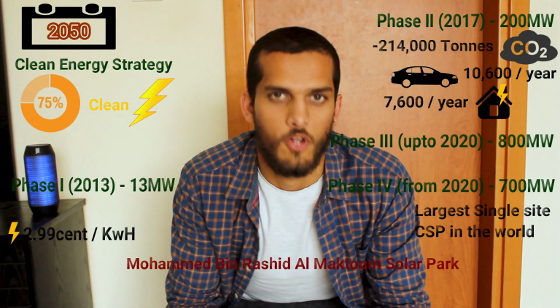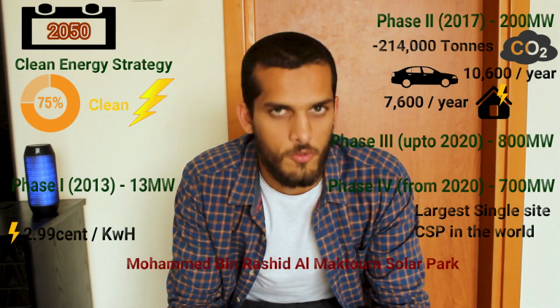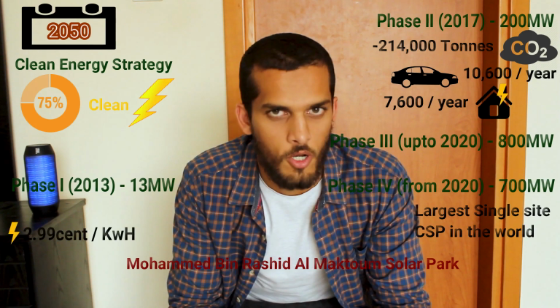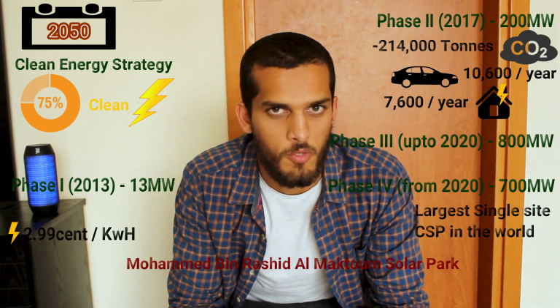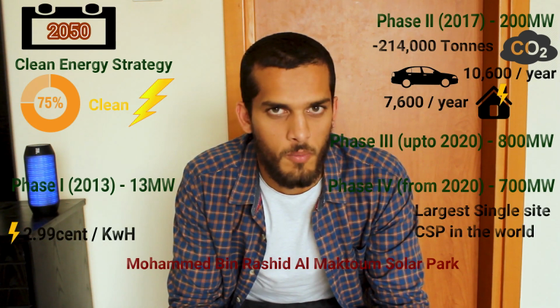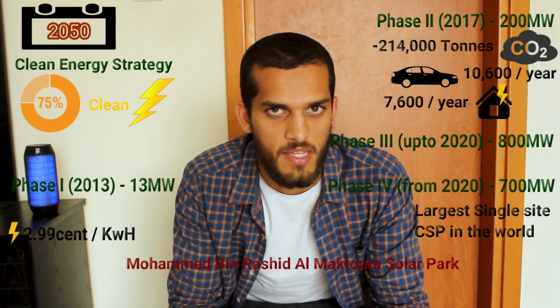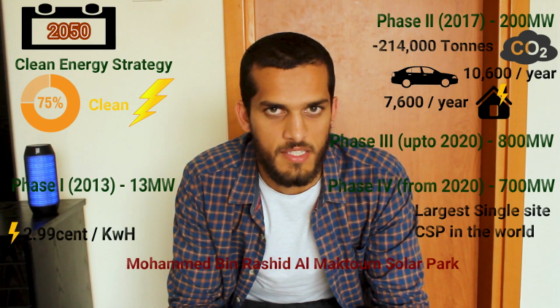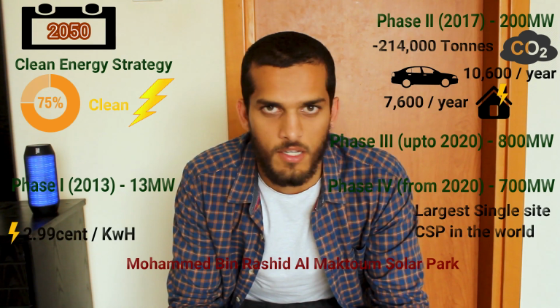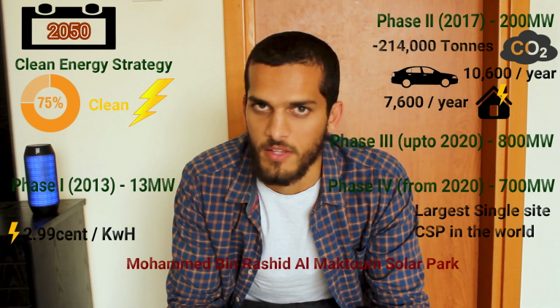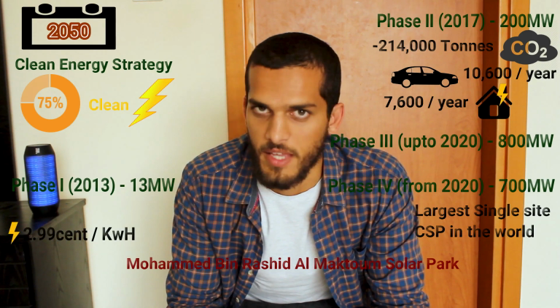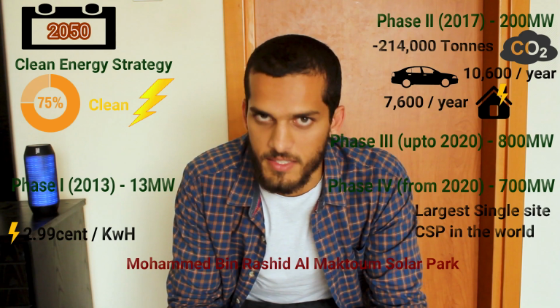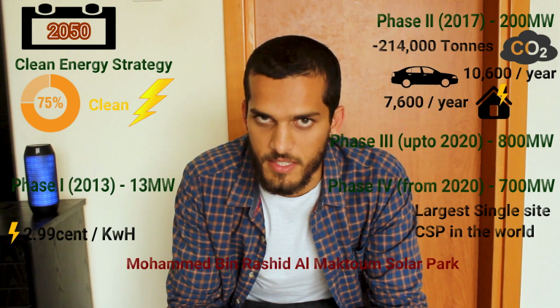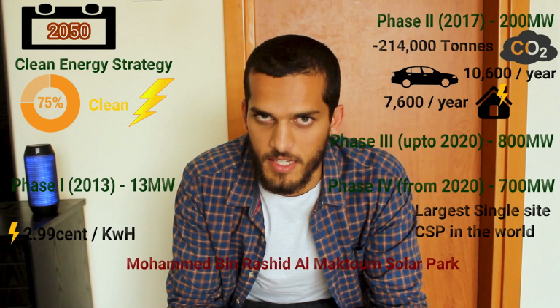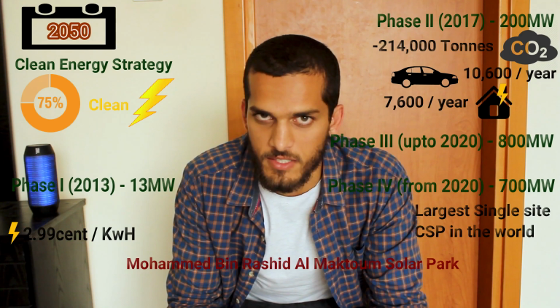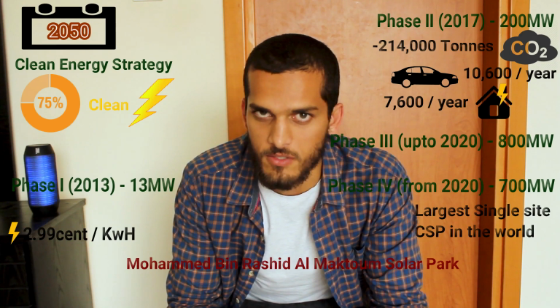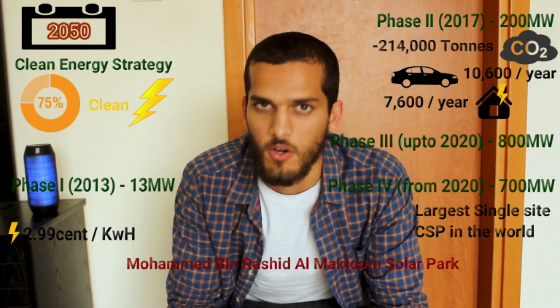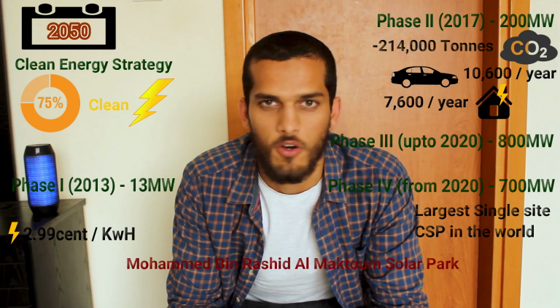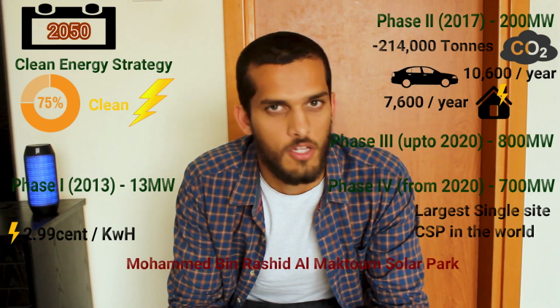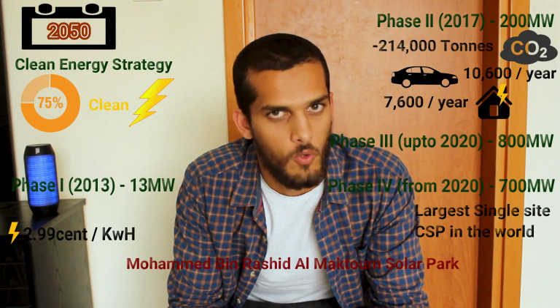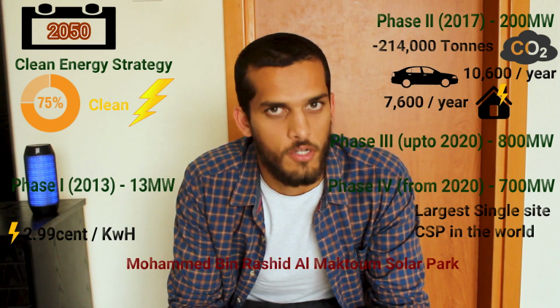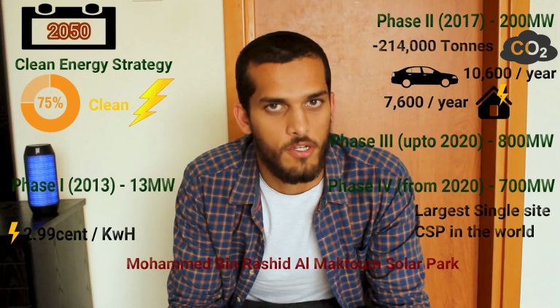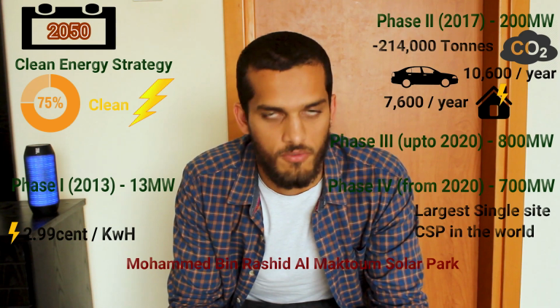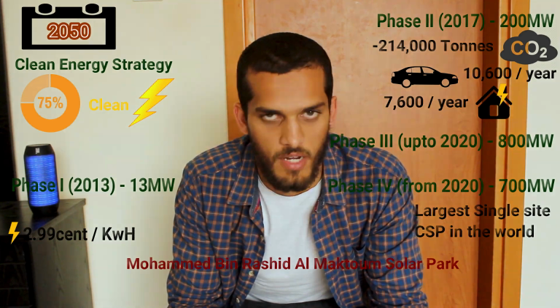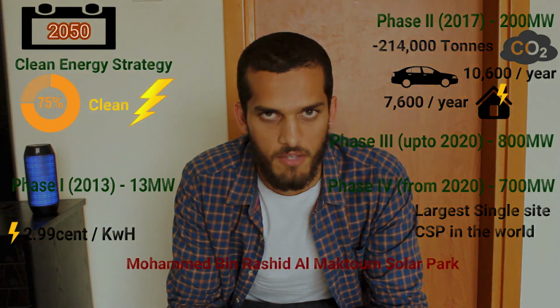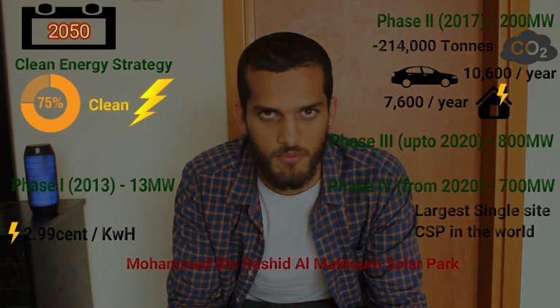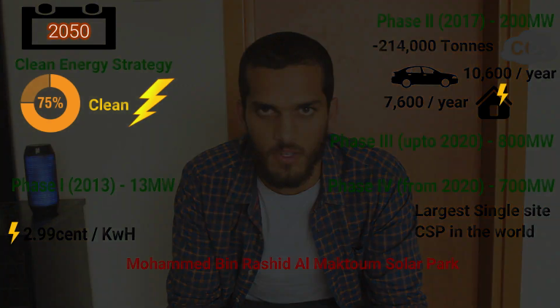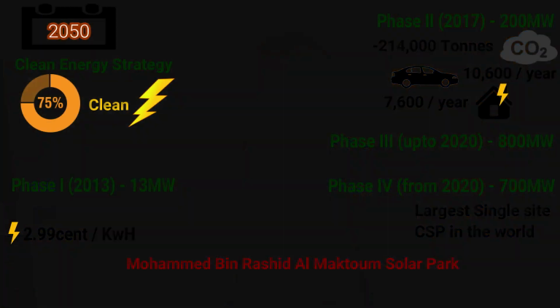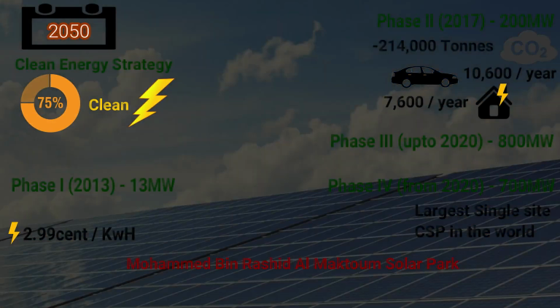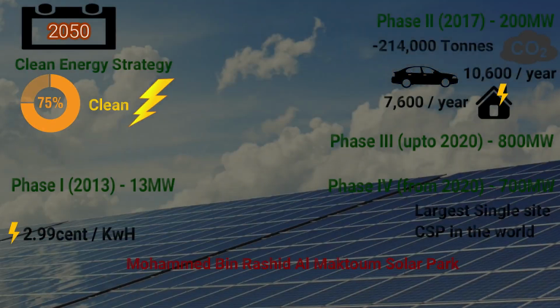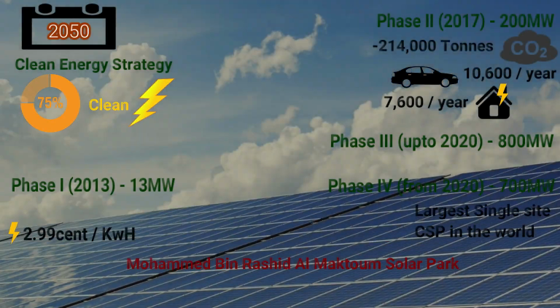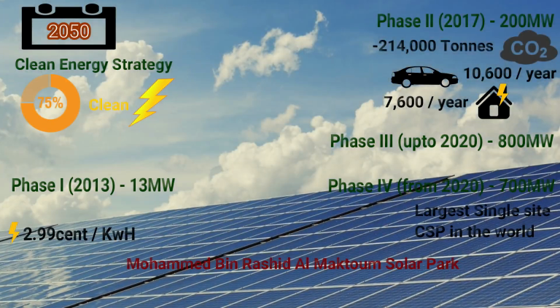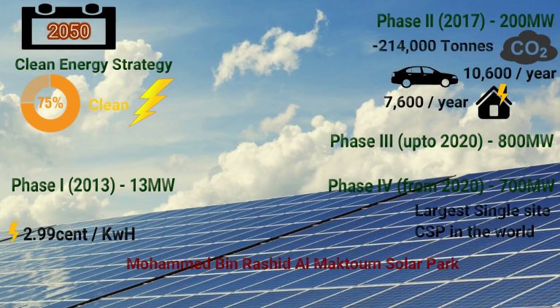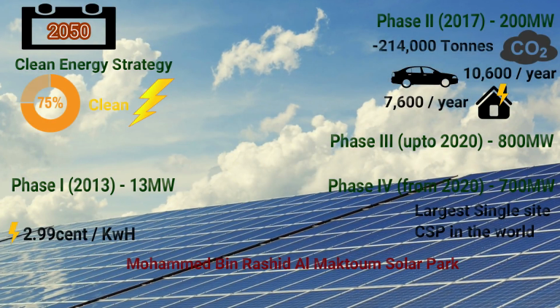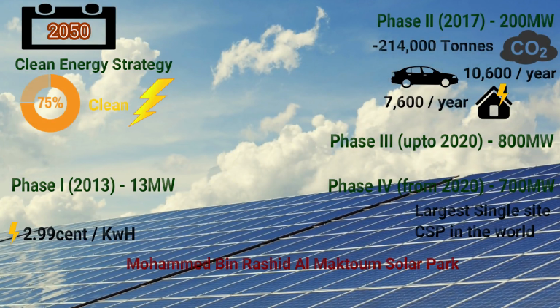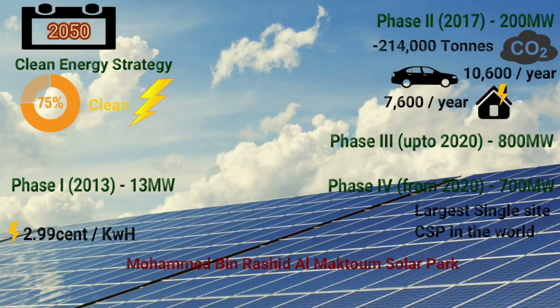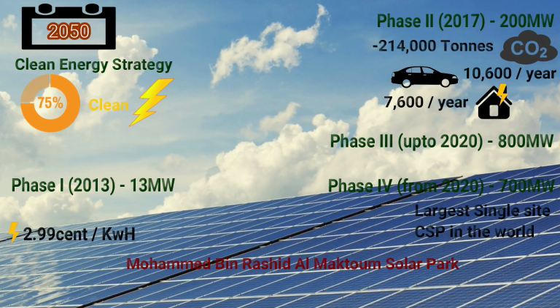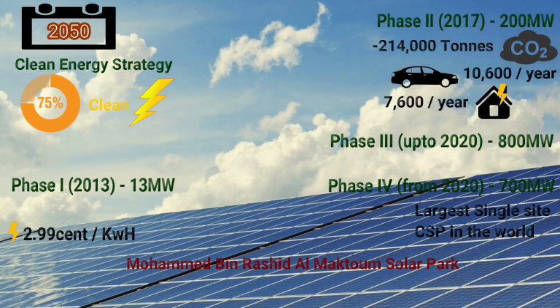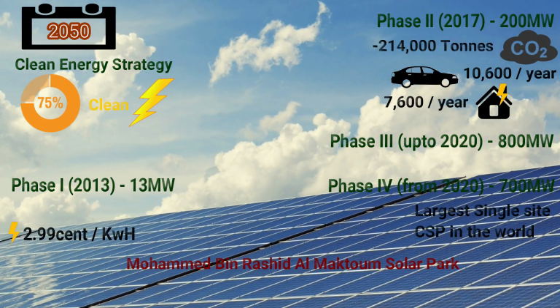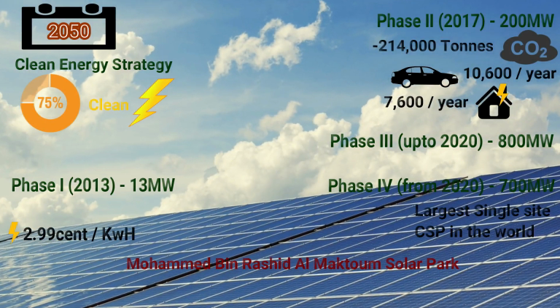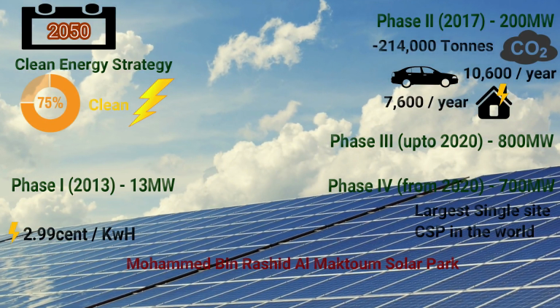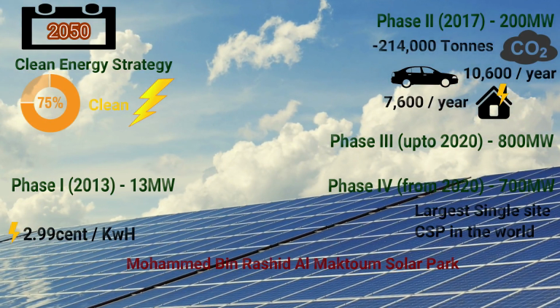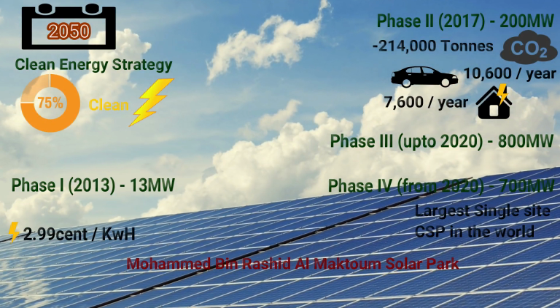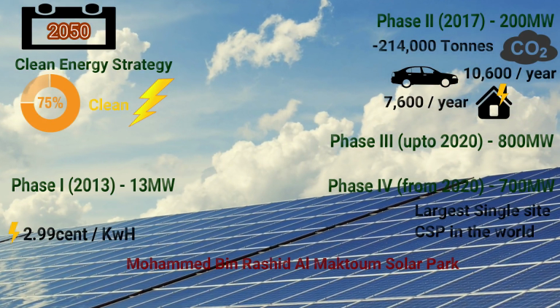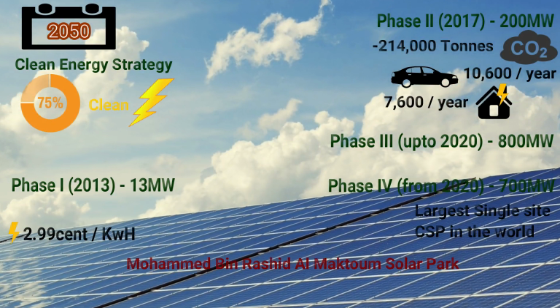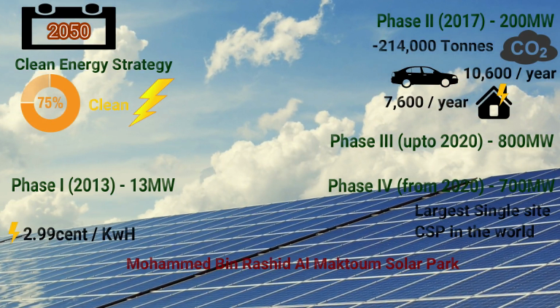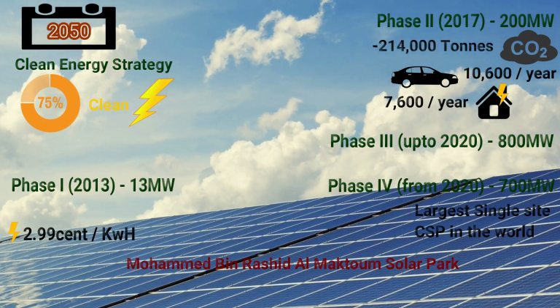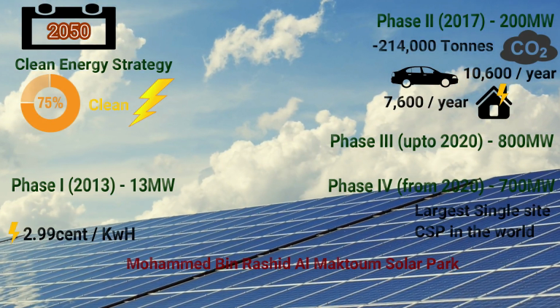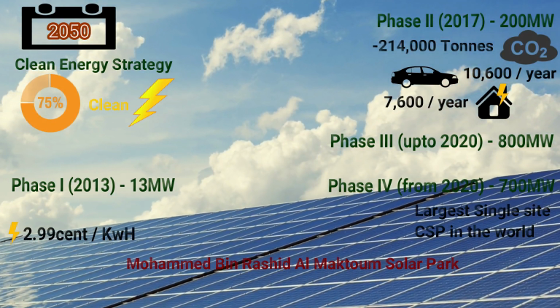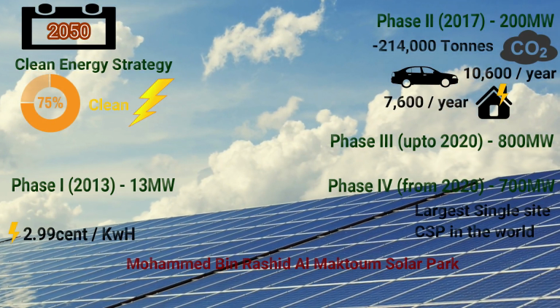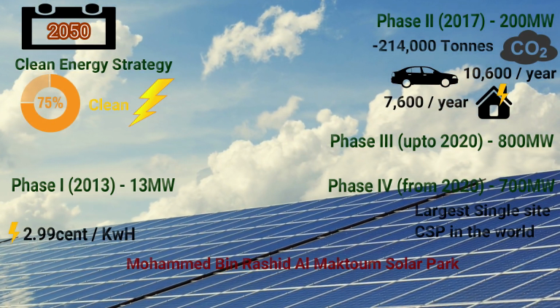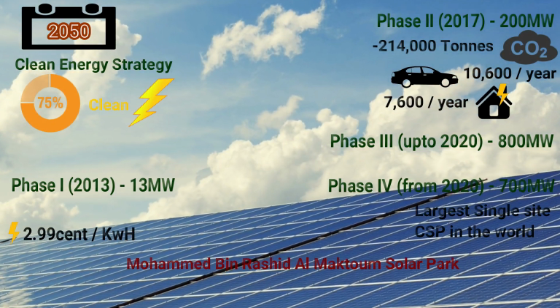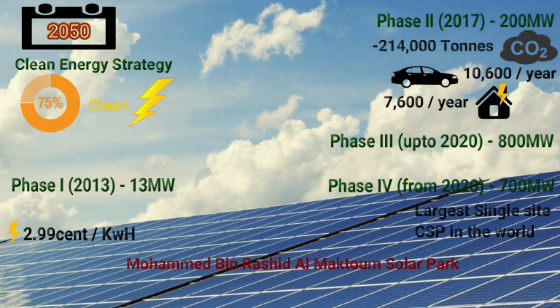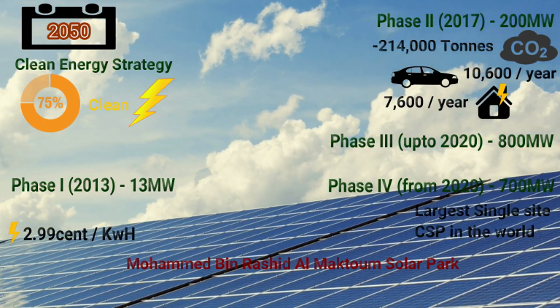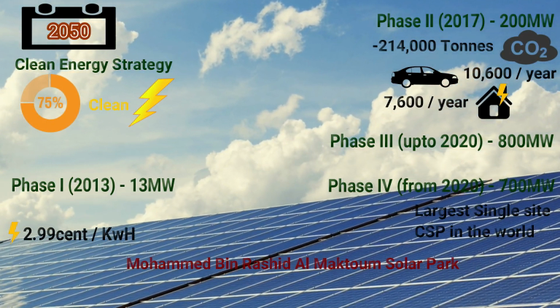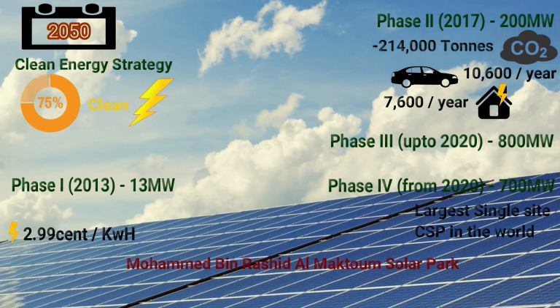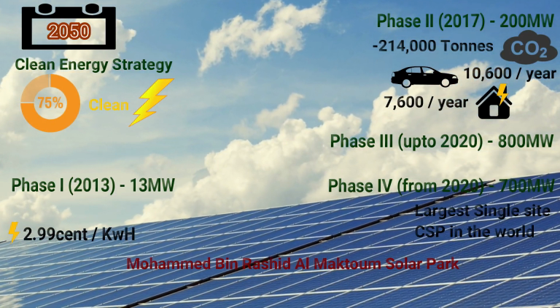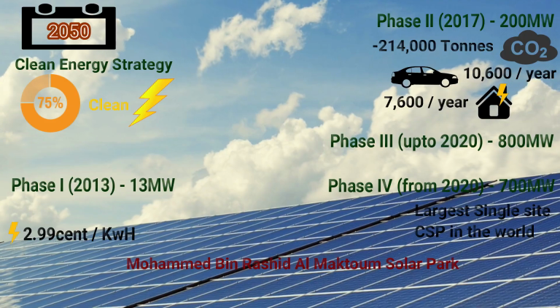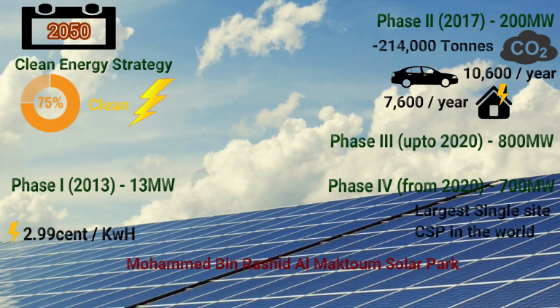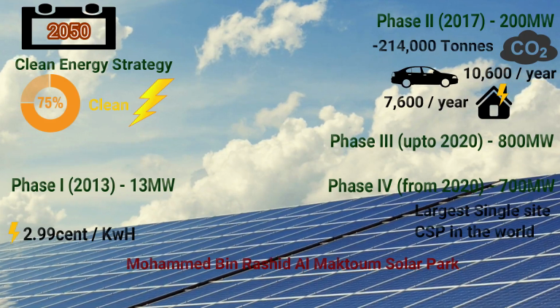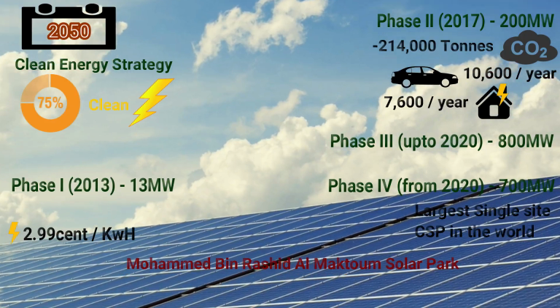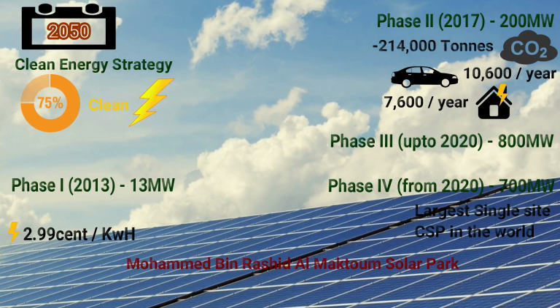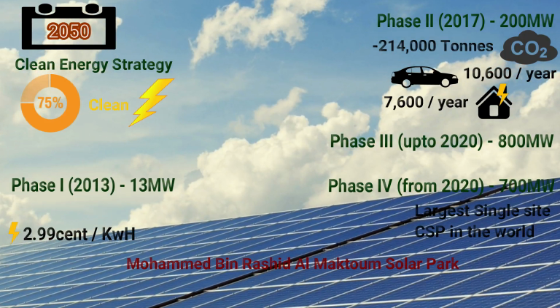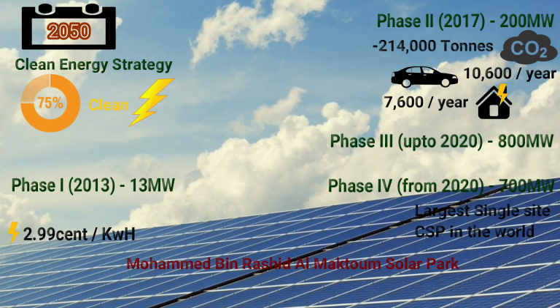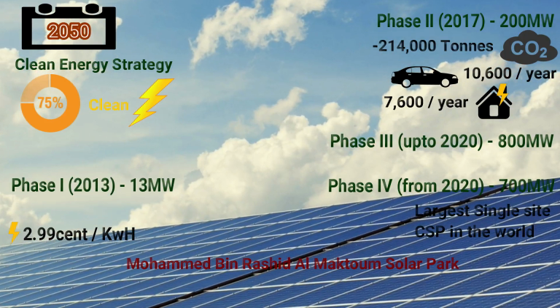Not compromising on the aesthetics or the quality of life, this is yet another development of Dubai worthy of going down in history.